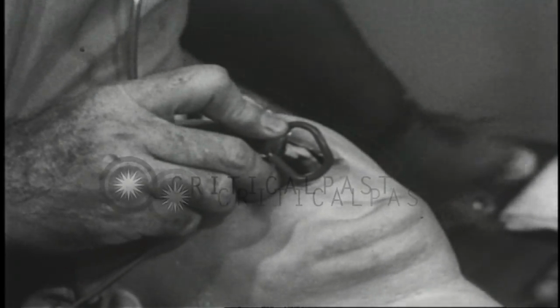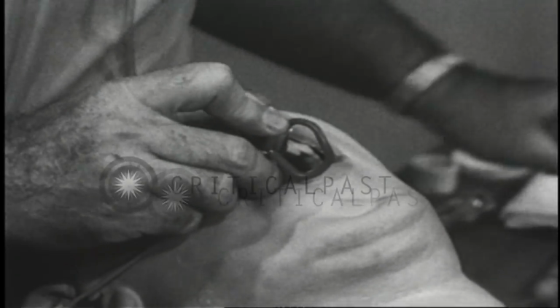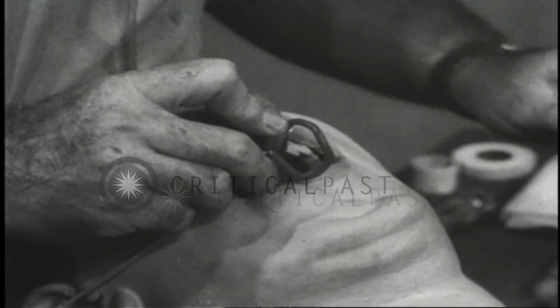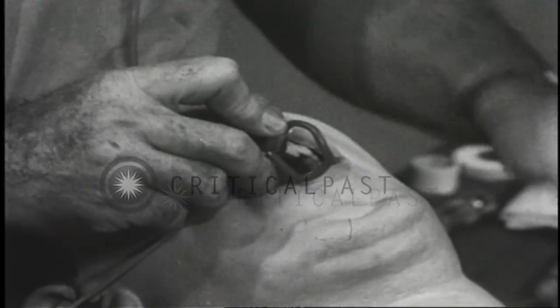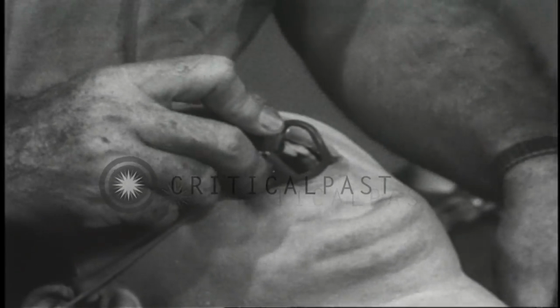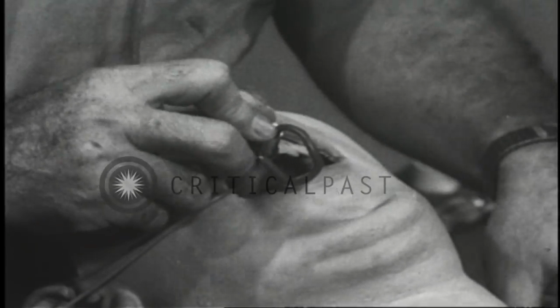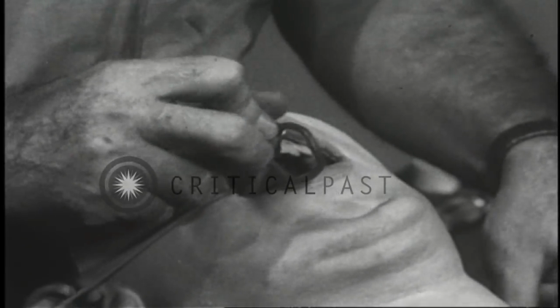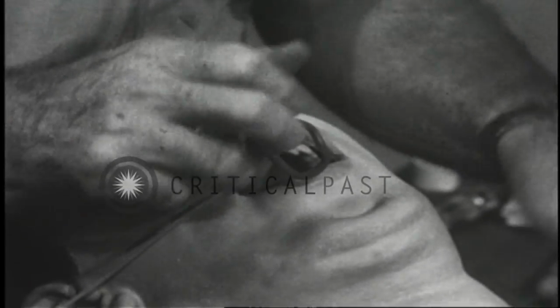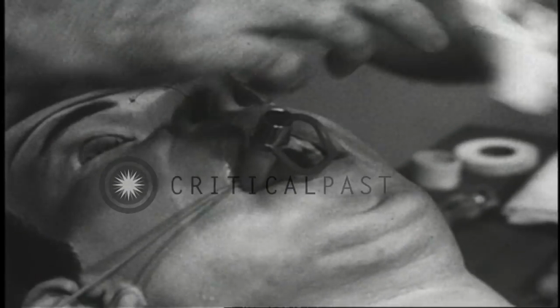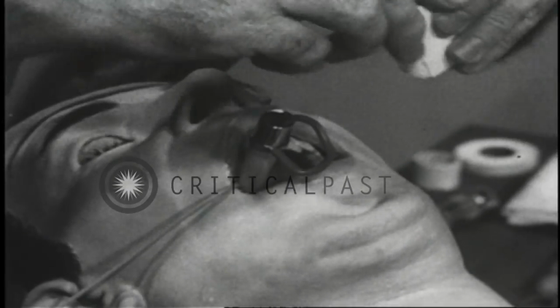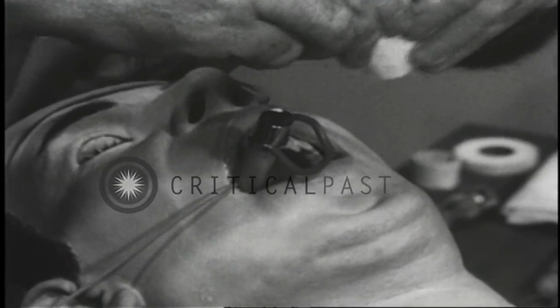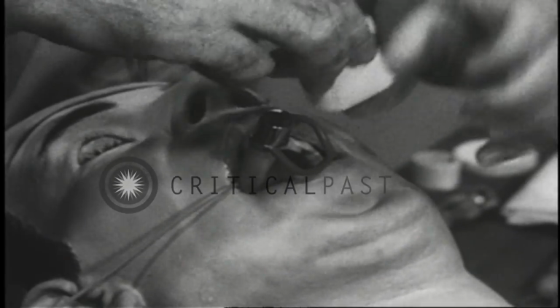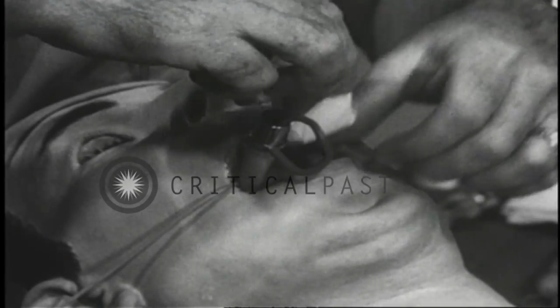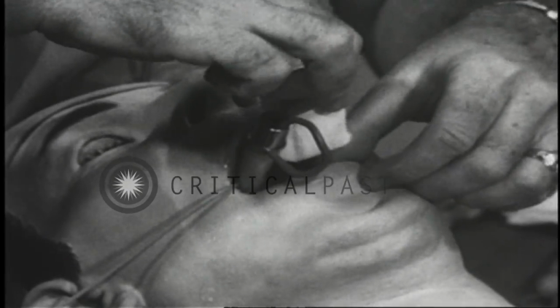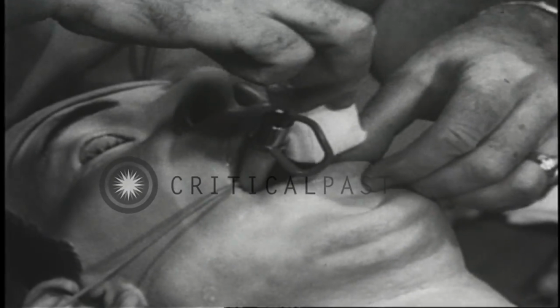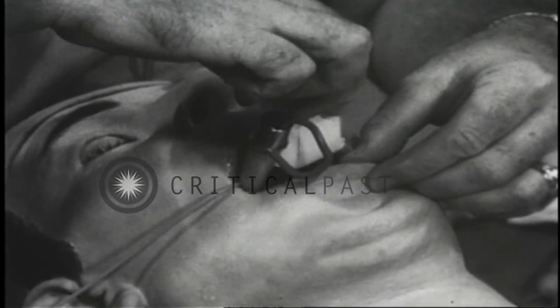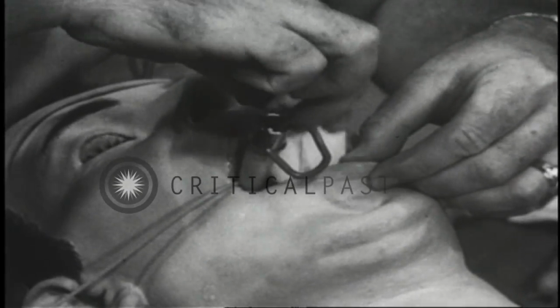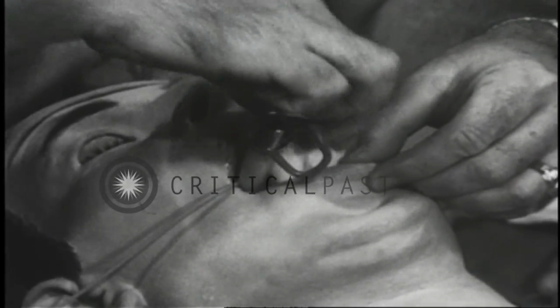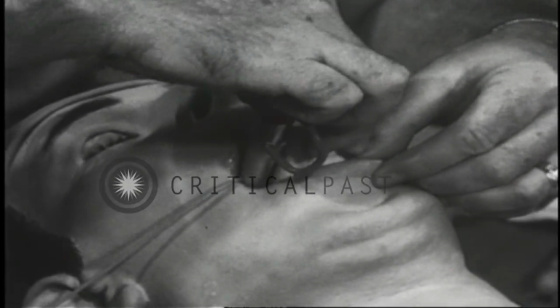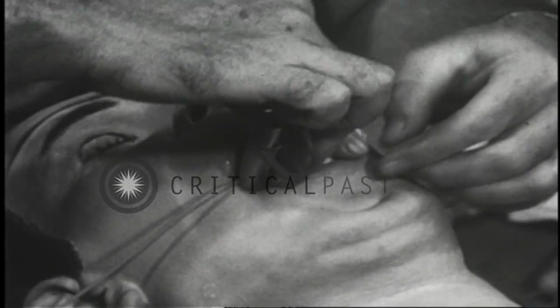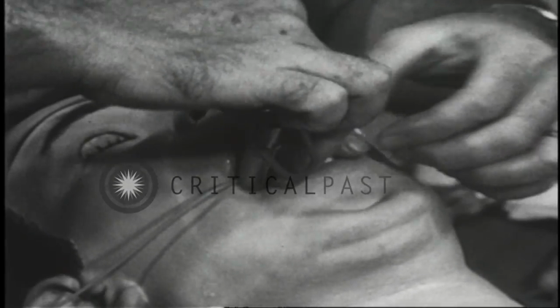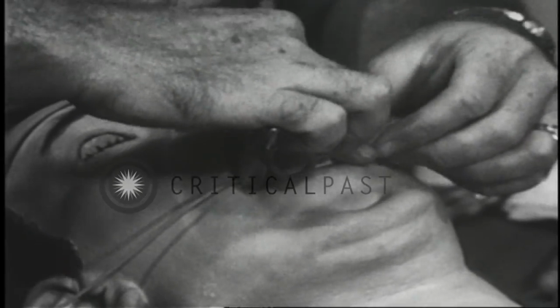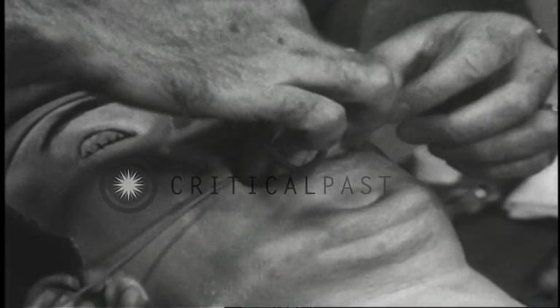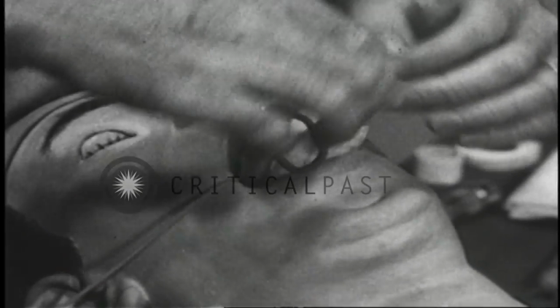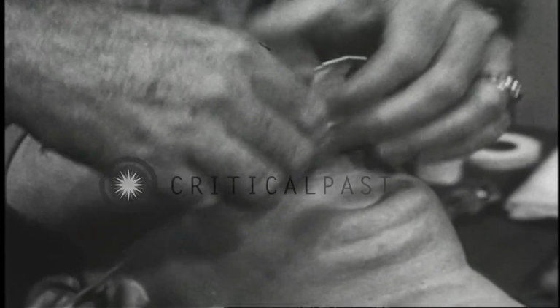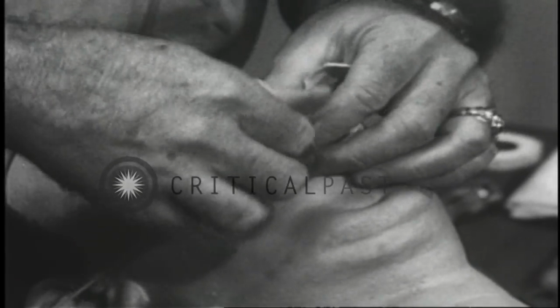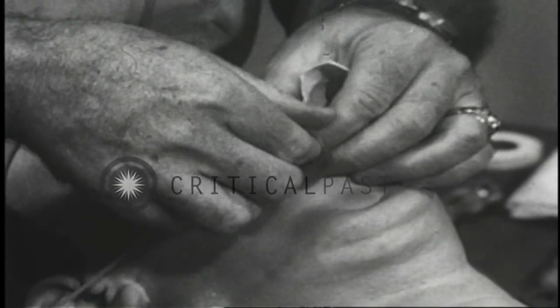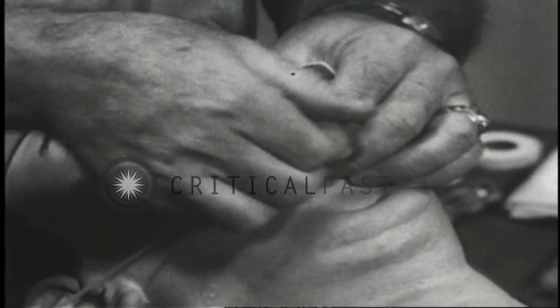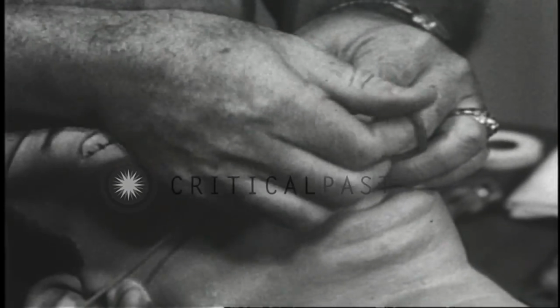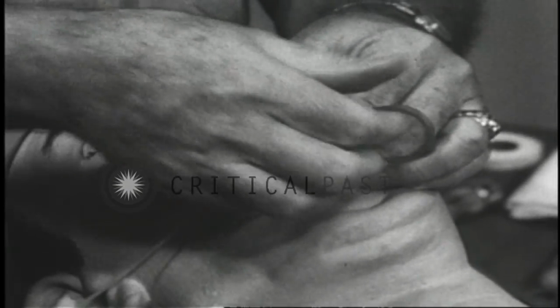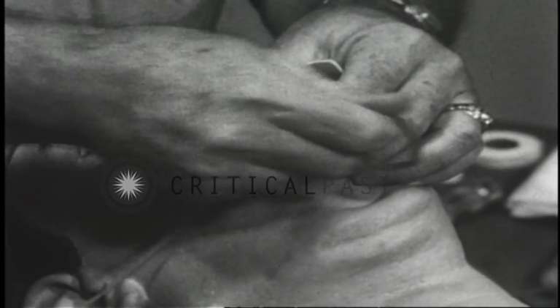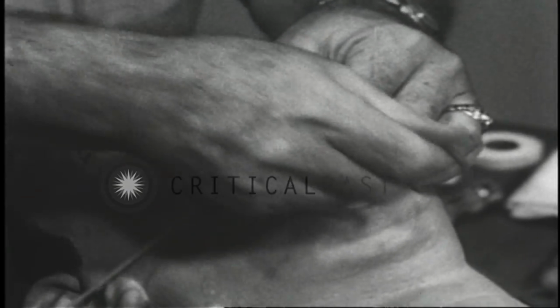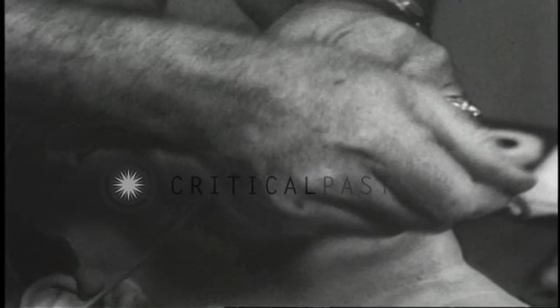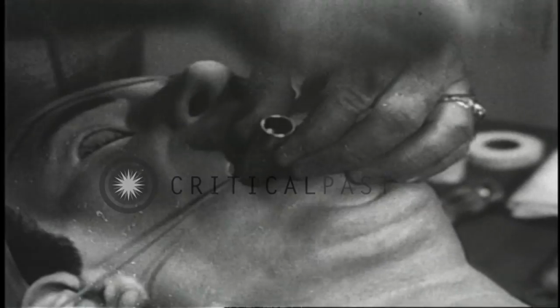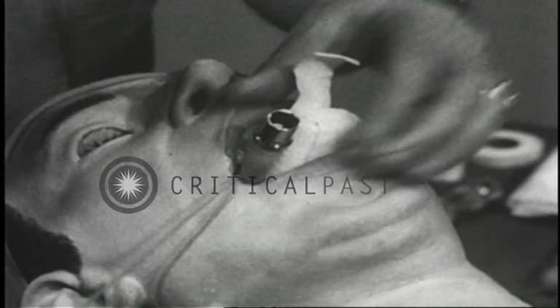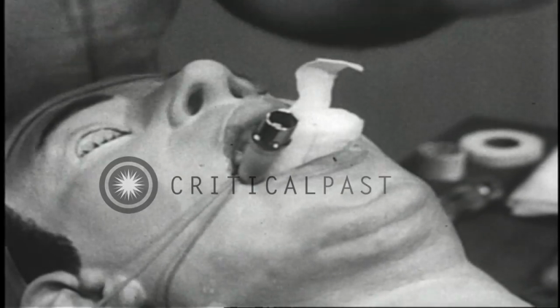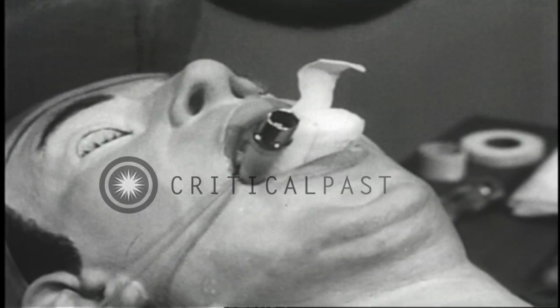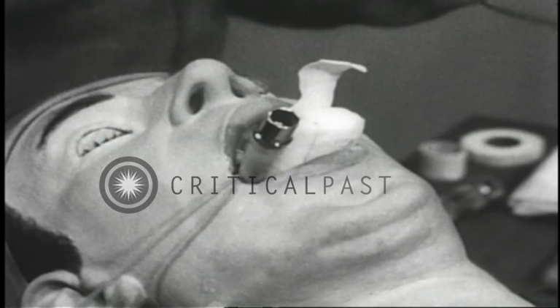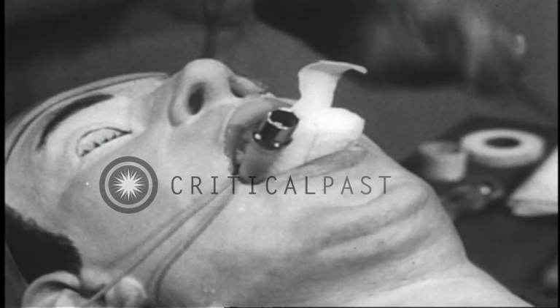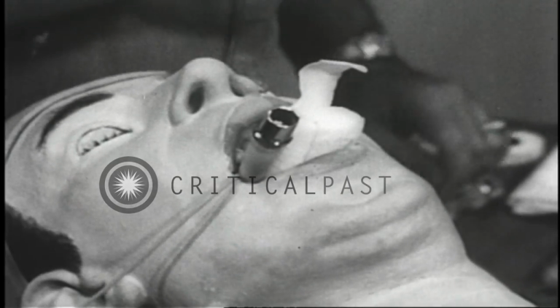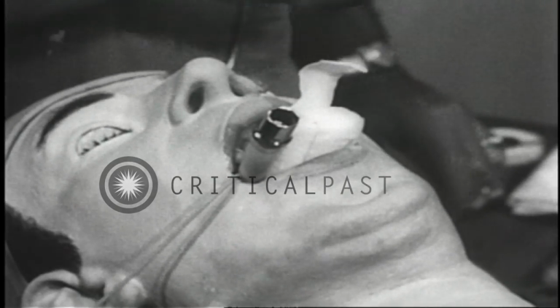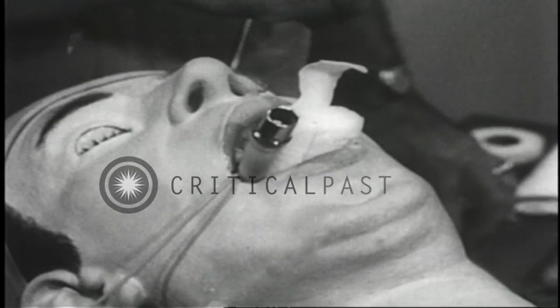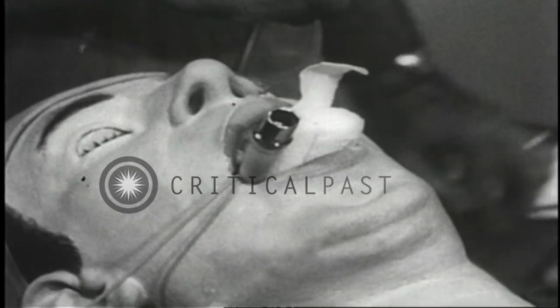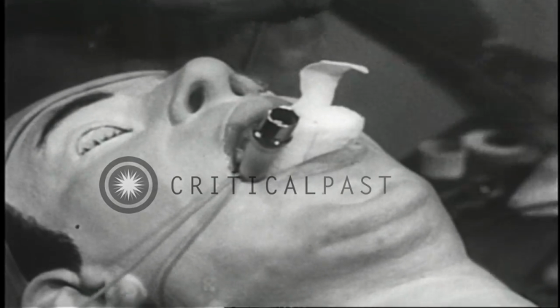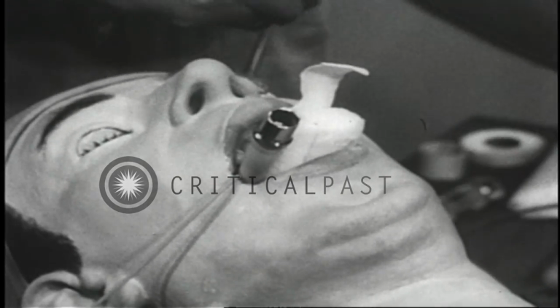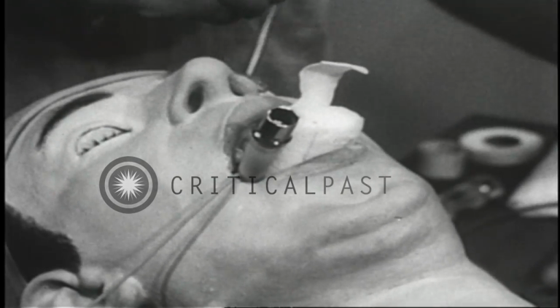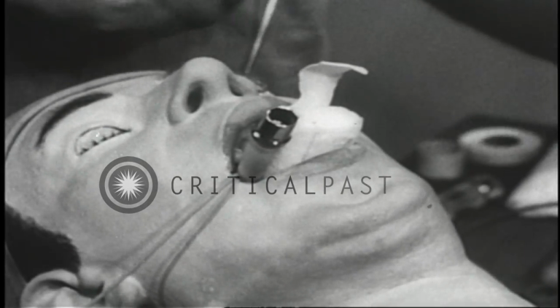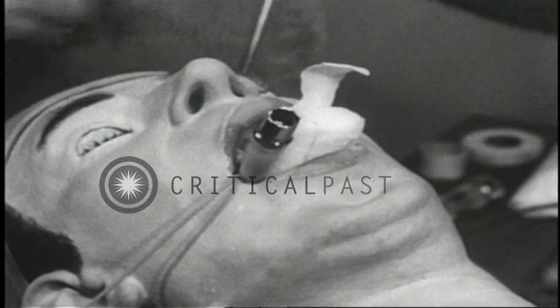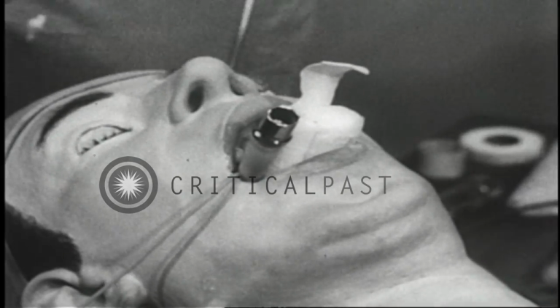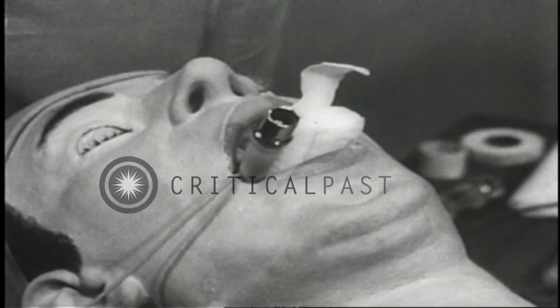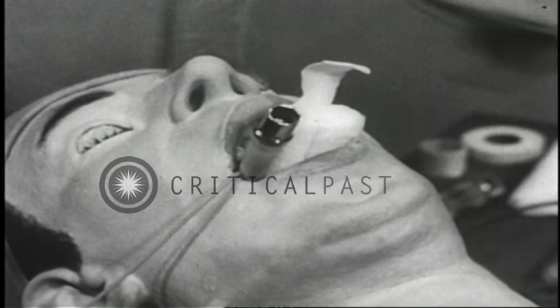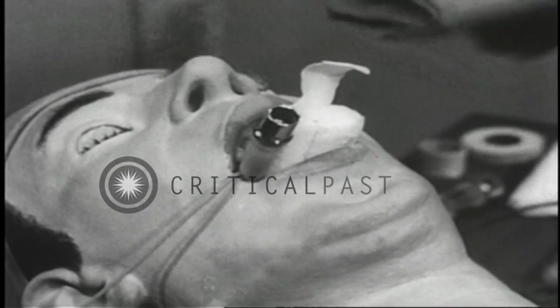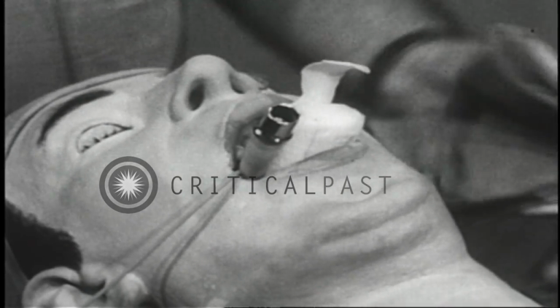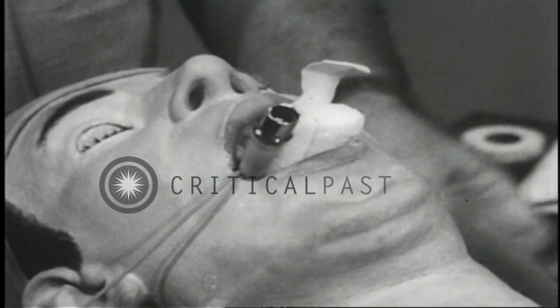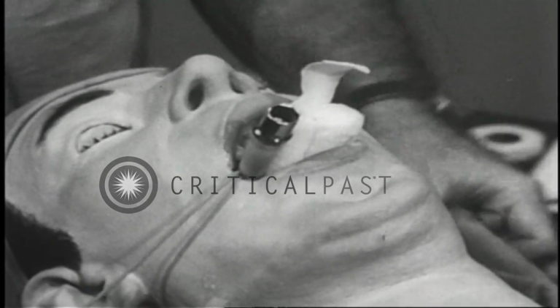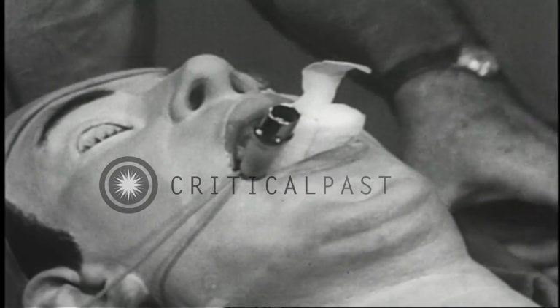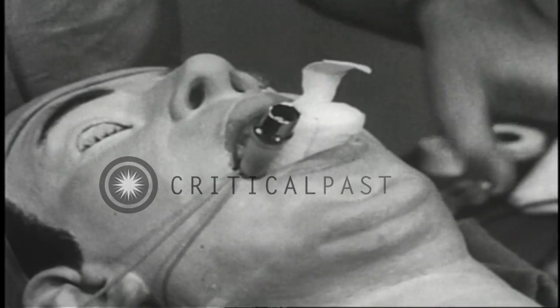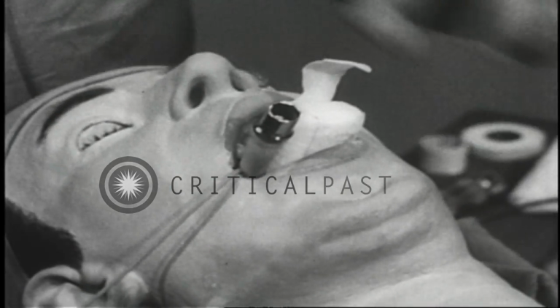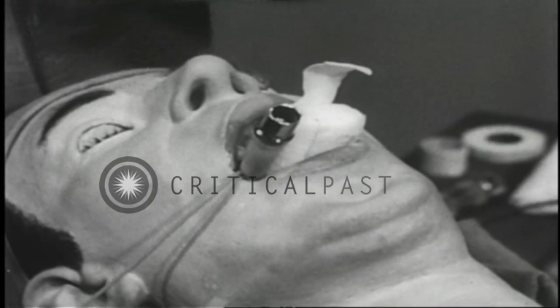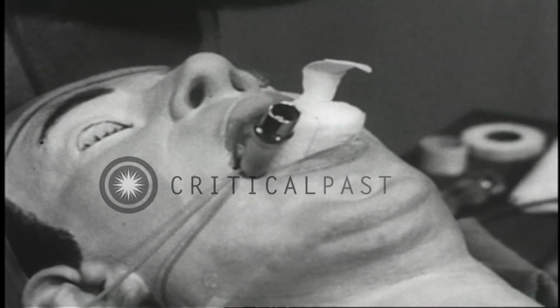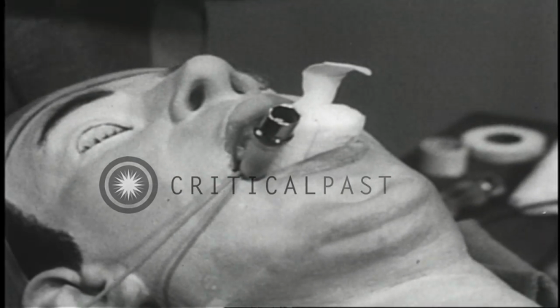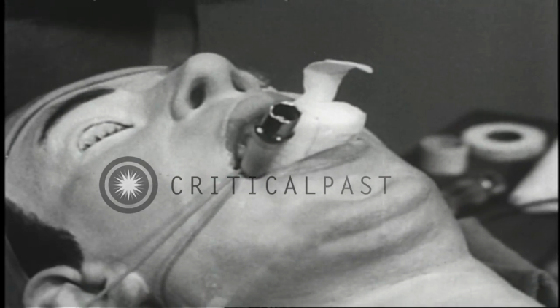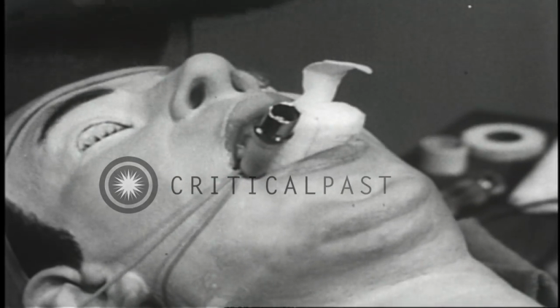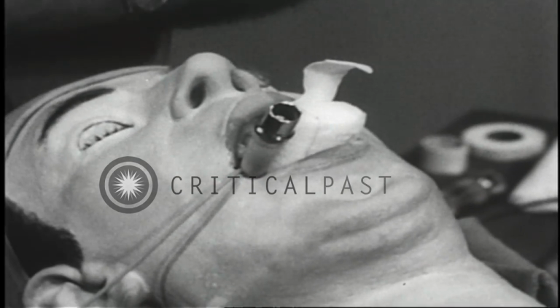It breathes, has a heartbeat, blood vessels, and simulated muscles. In two days, SIM-1 can demonstrate any likely medical emergency.